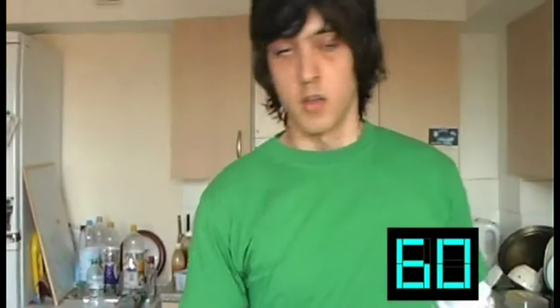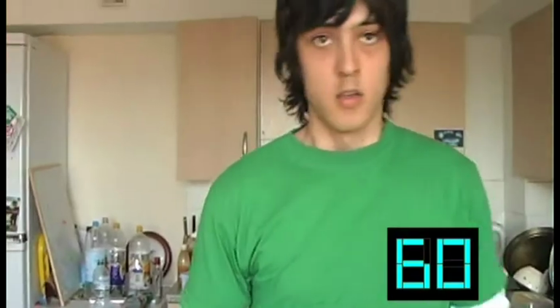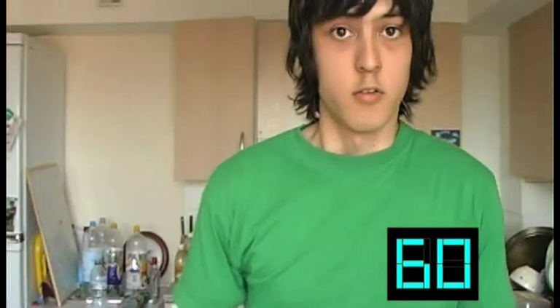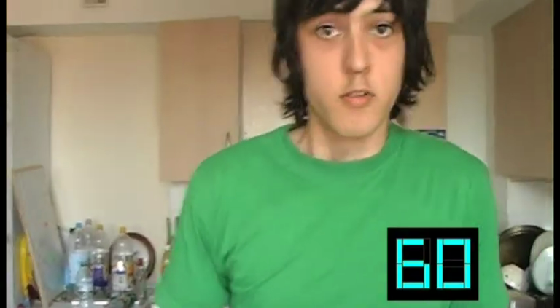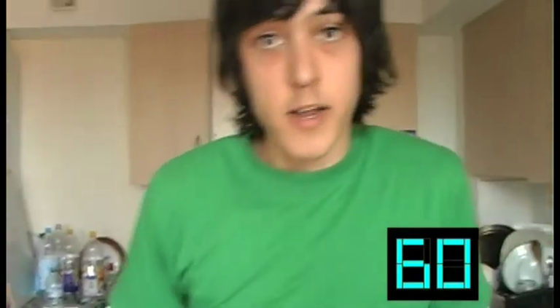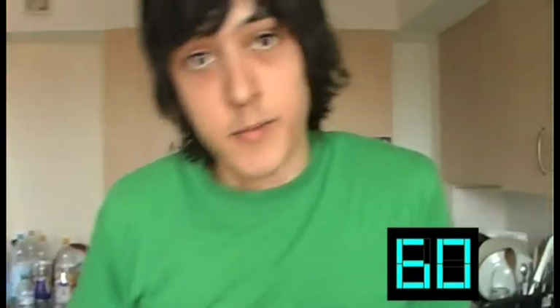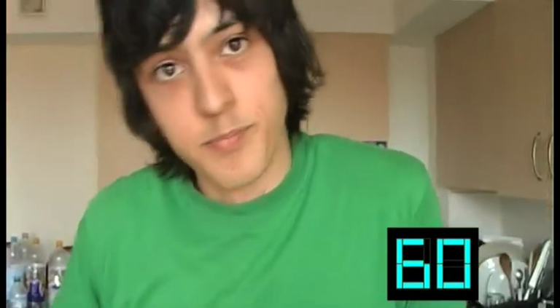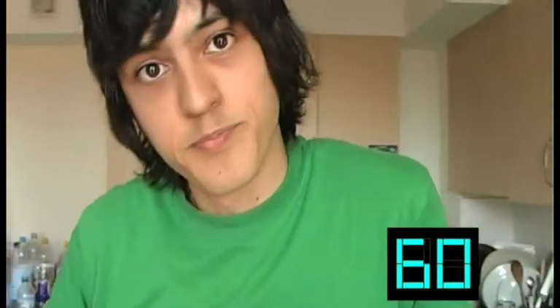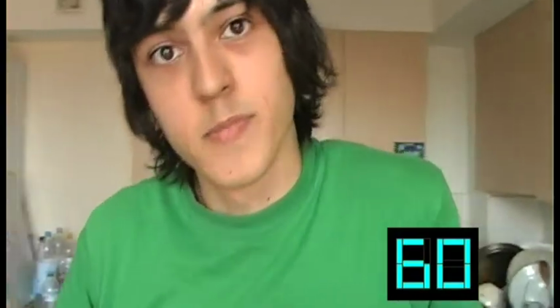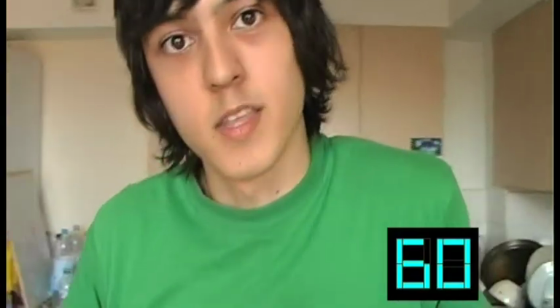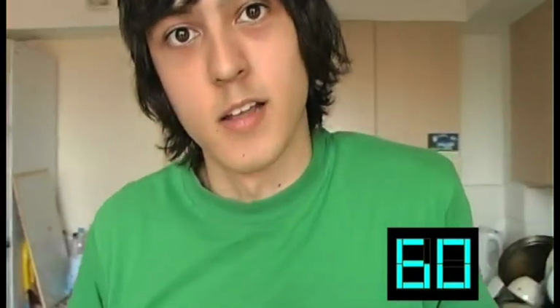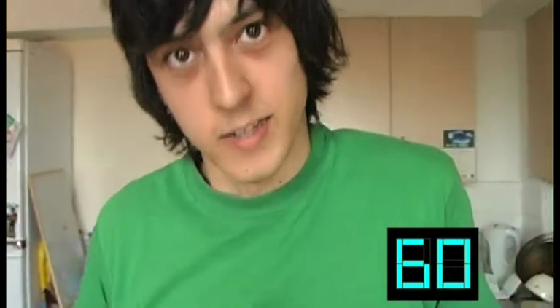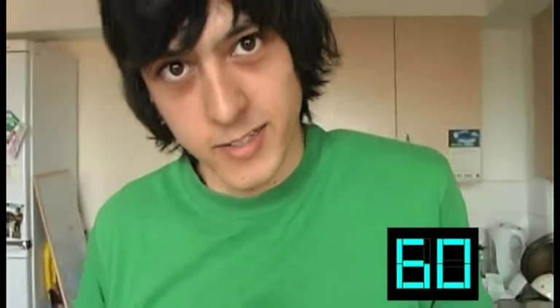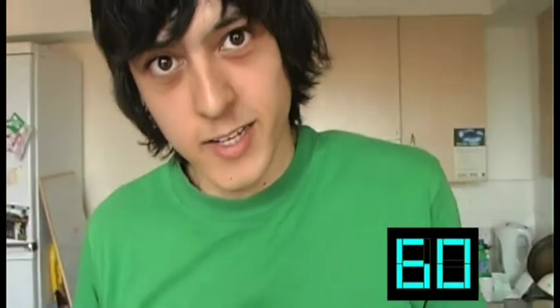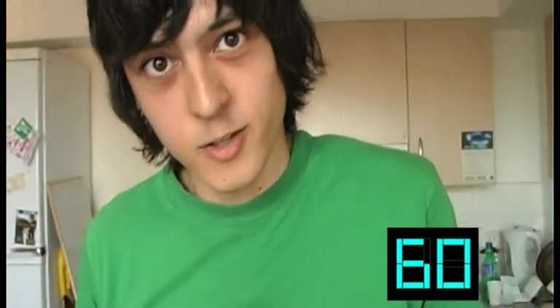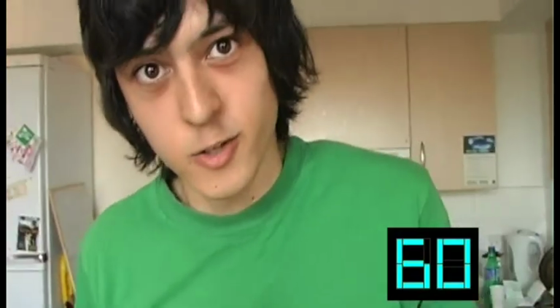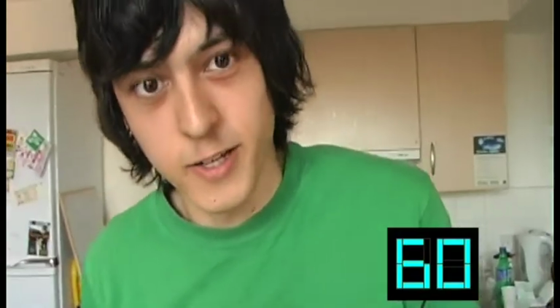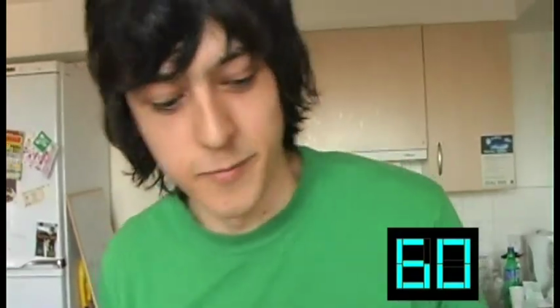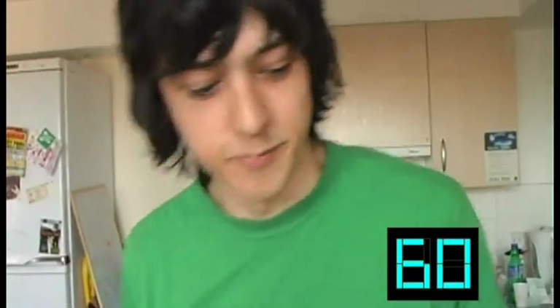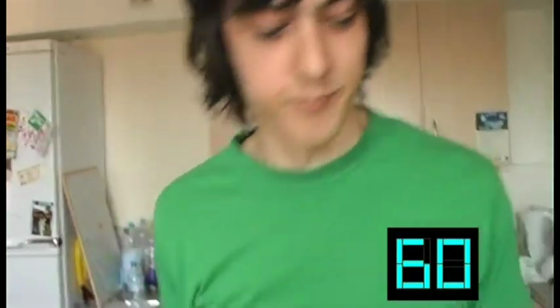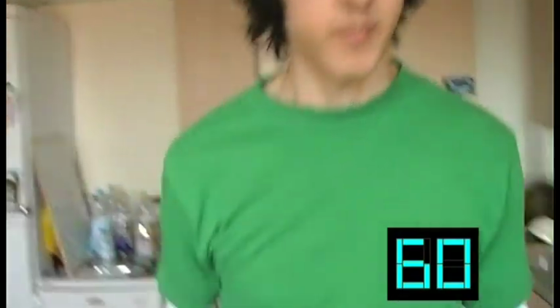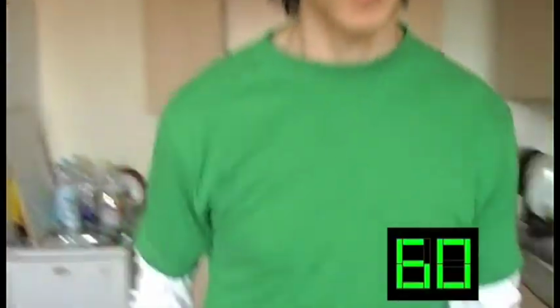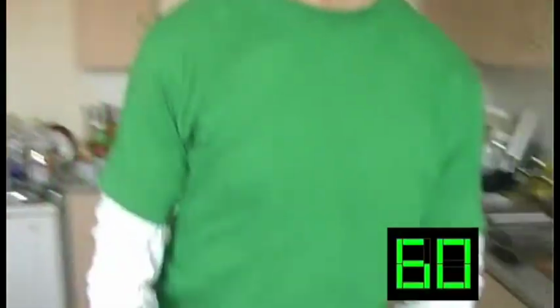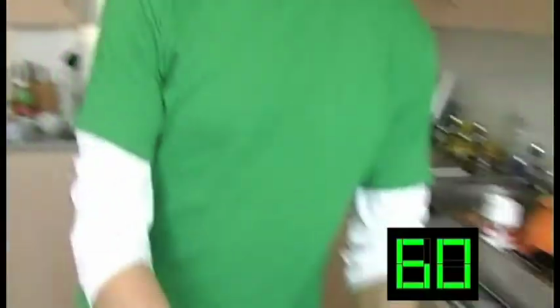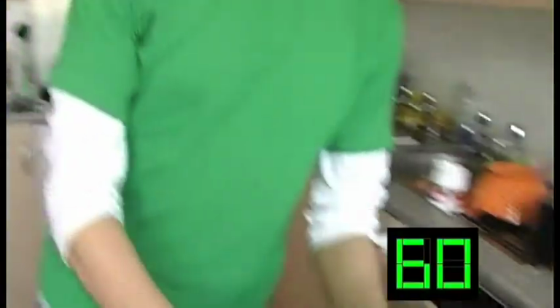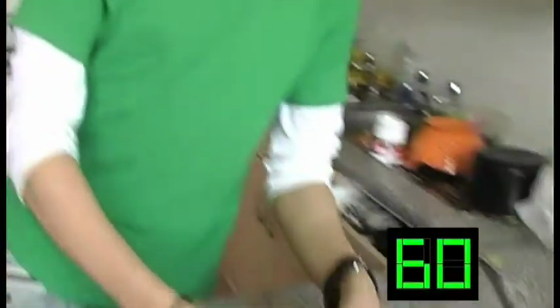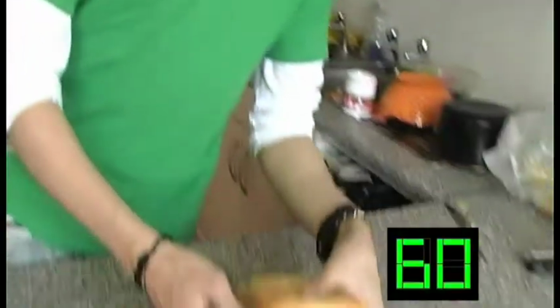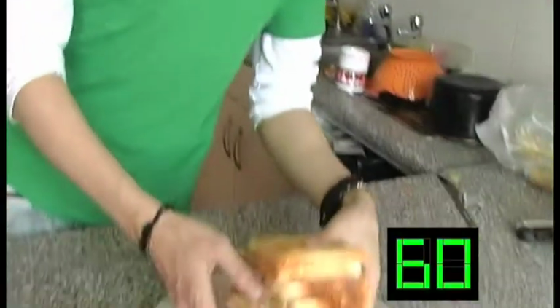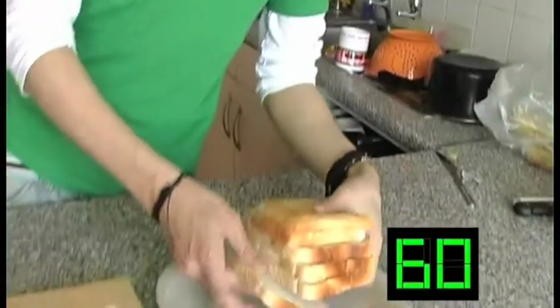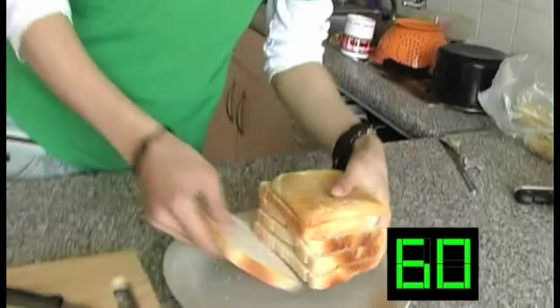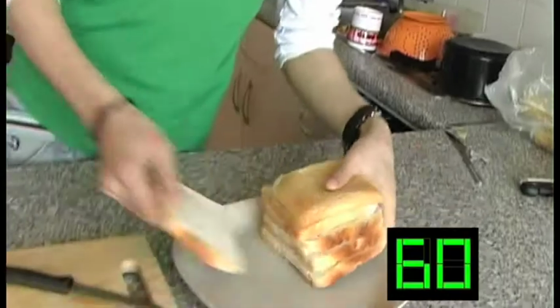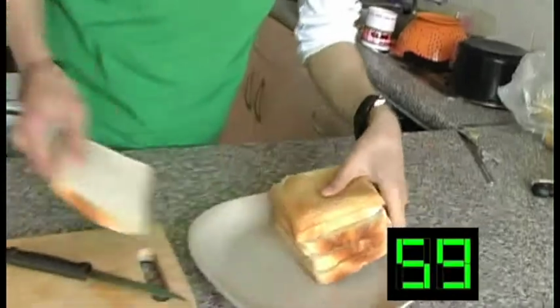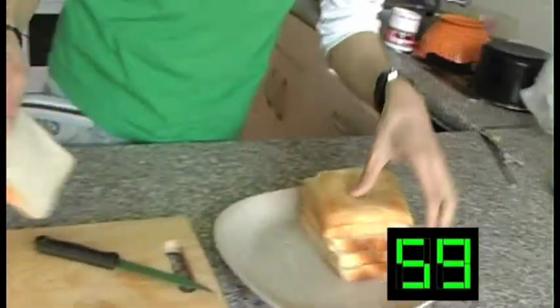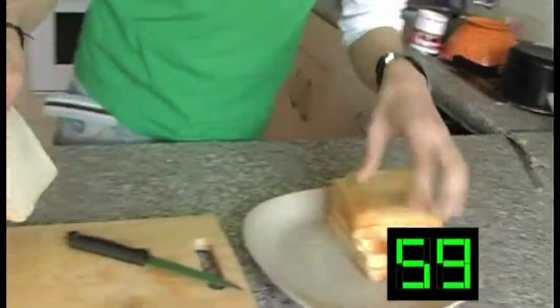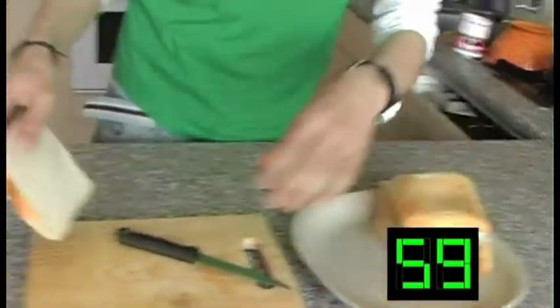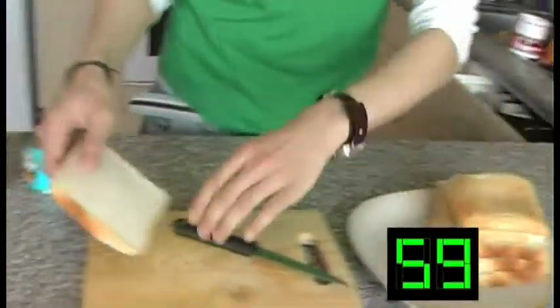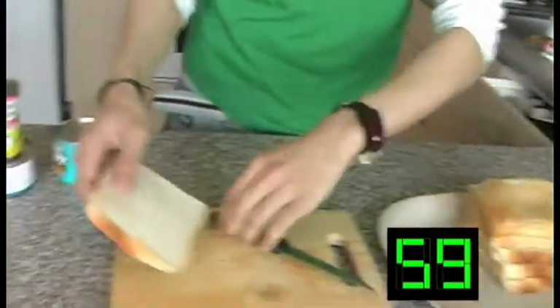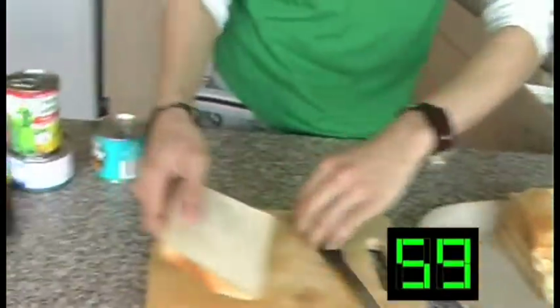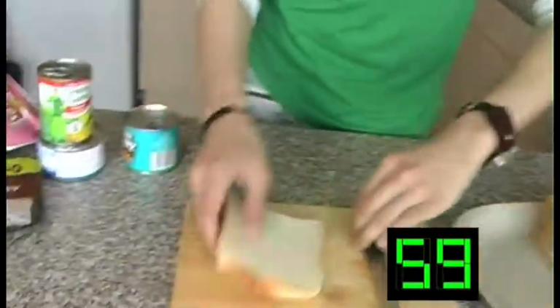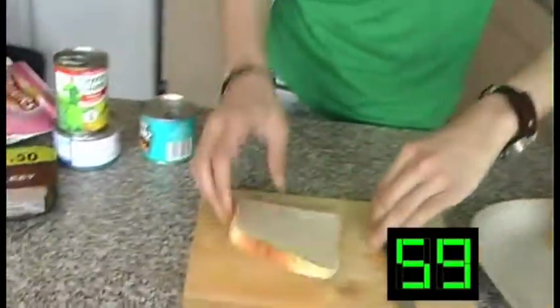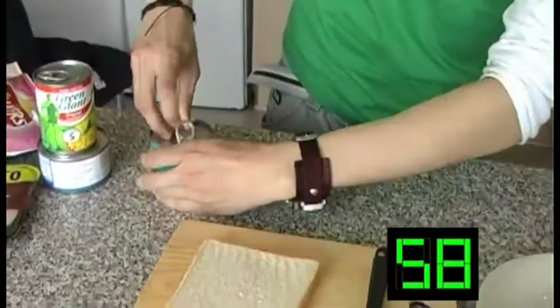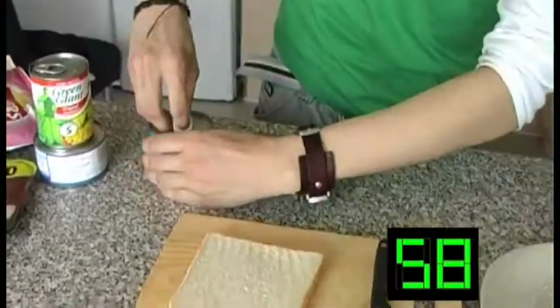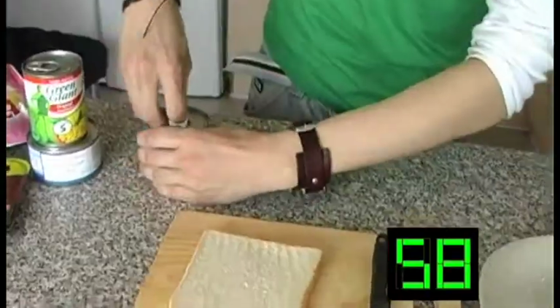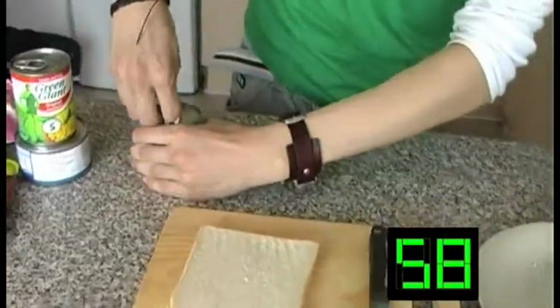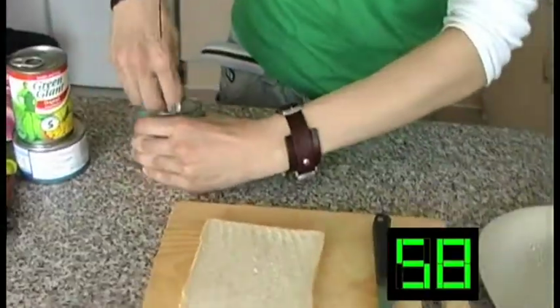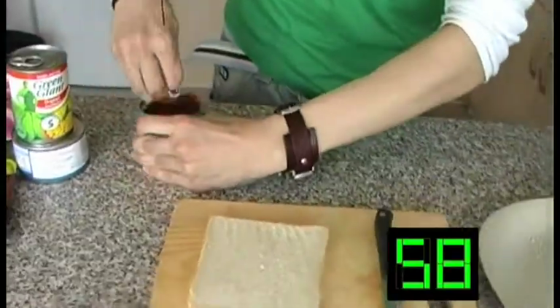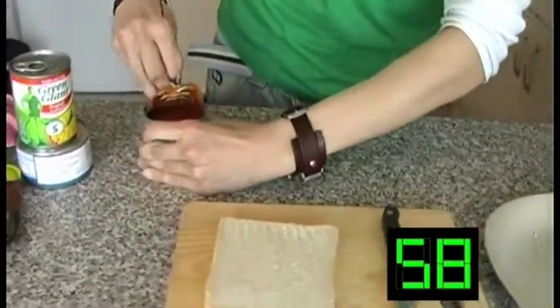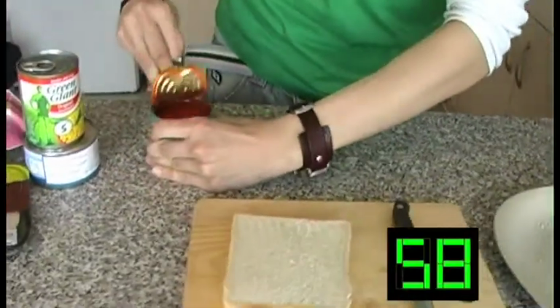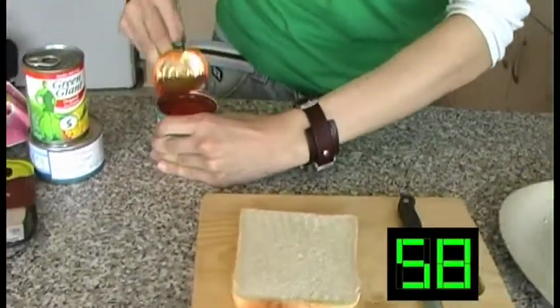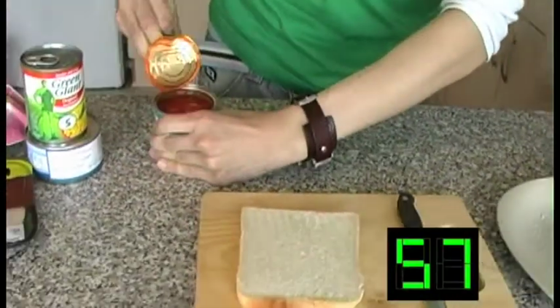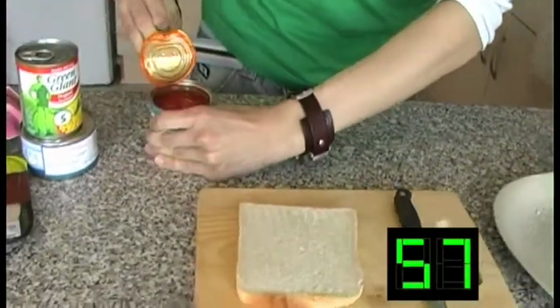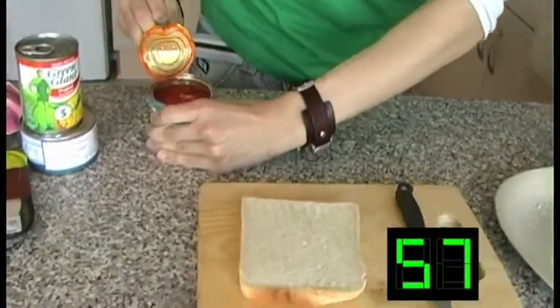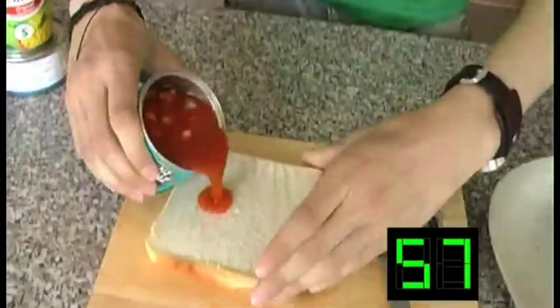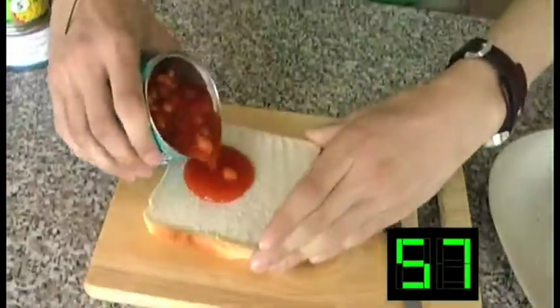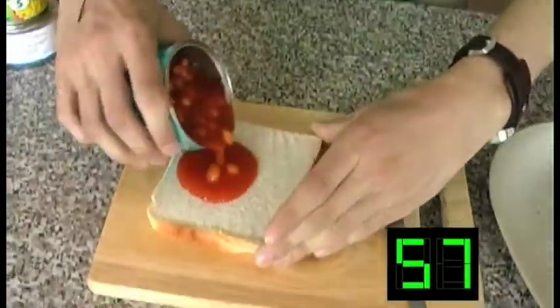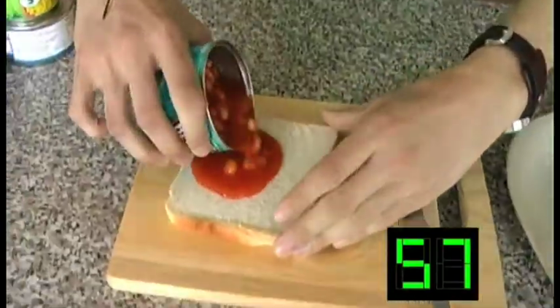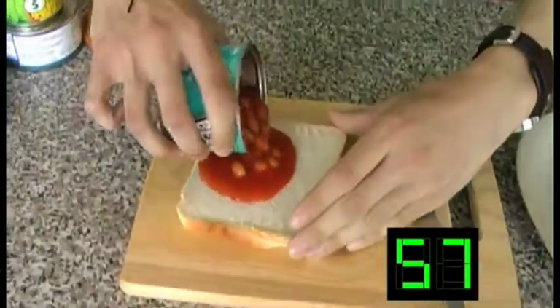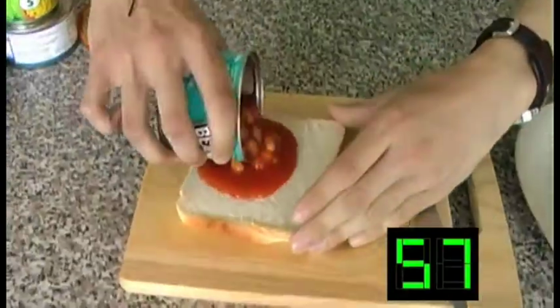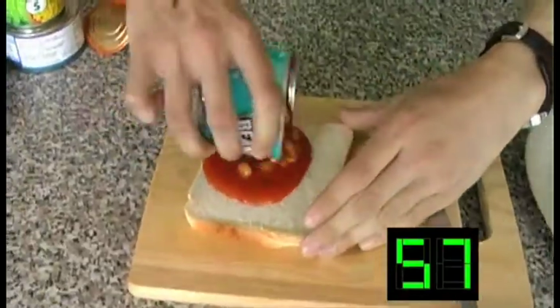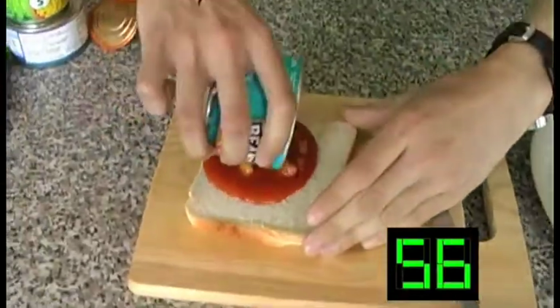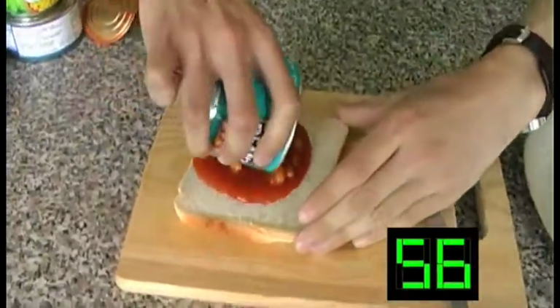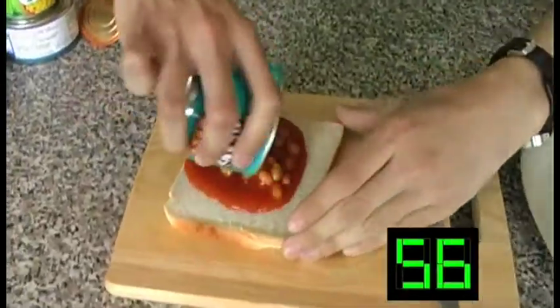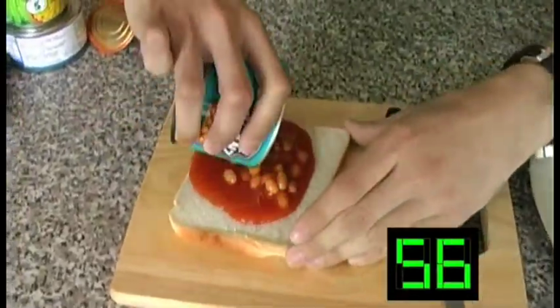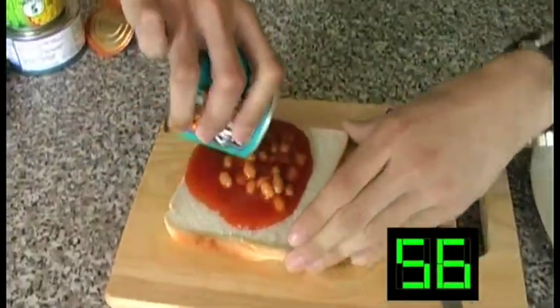Right, let's get cooking. We're going to start with our first layer, which is going to be the baked beans.